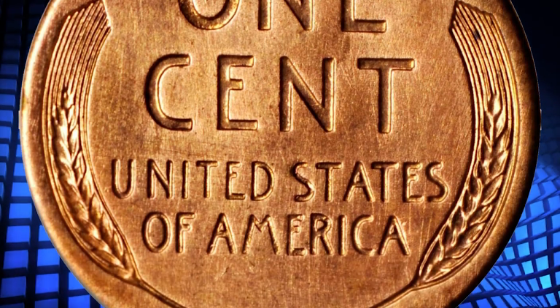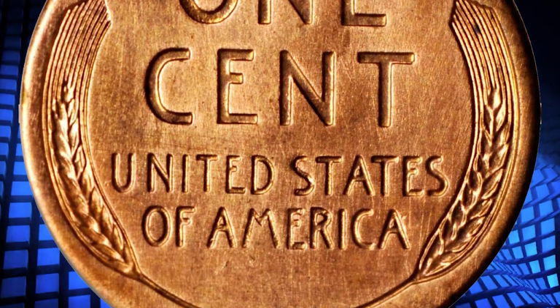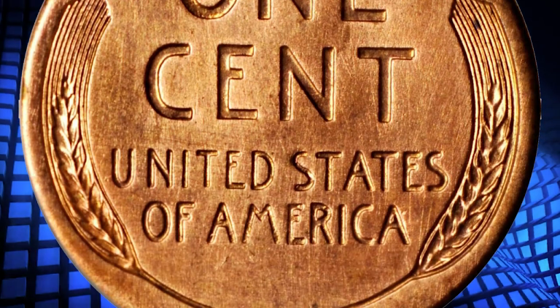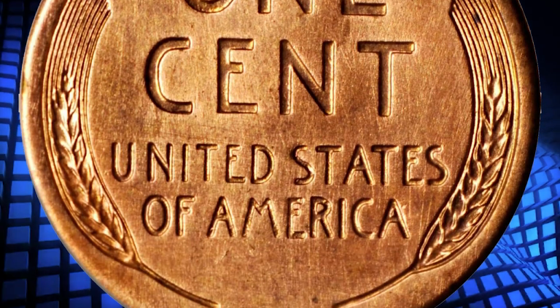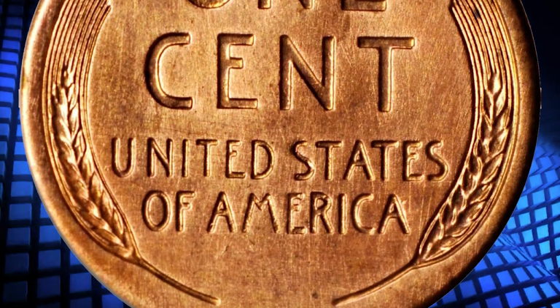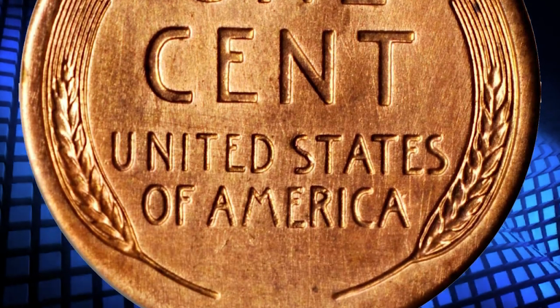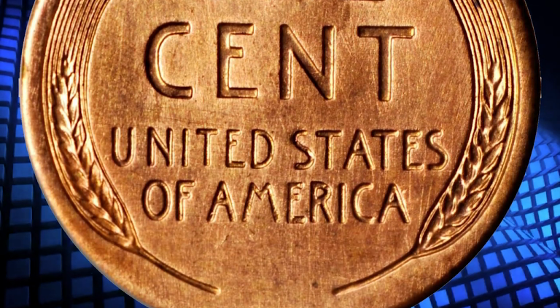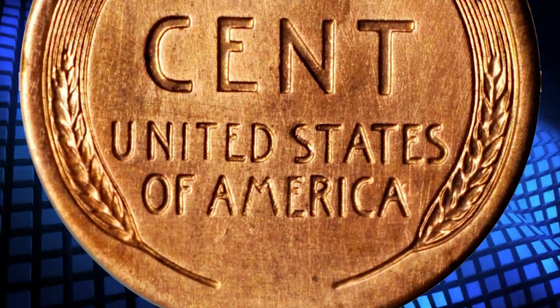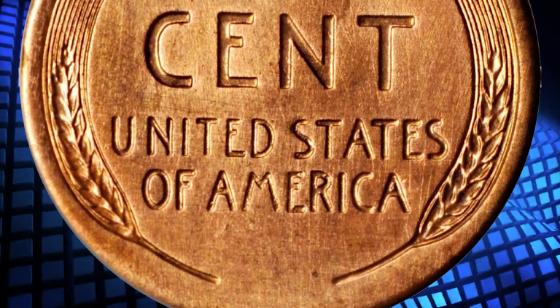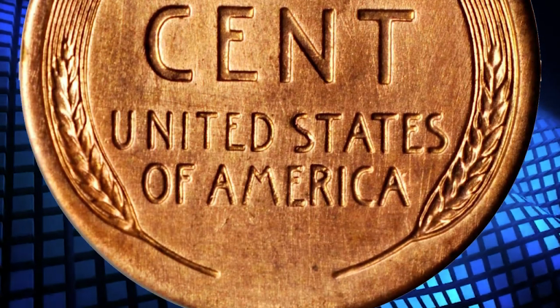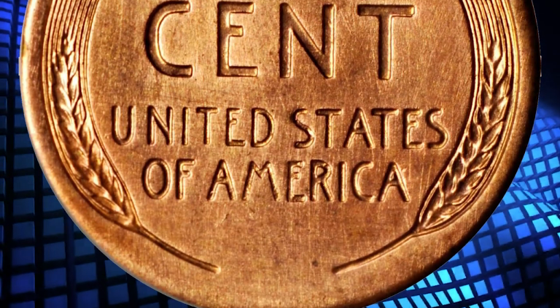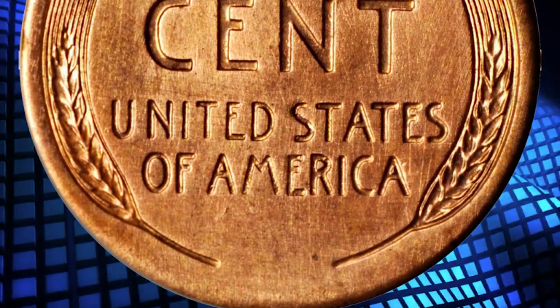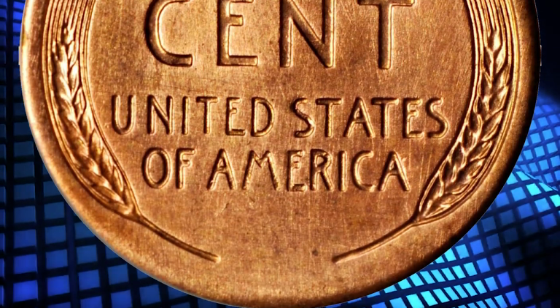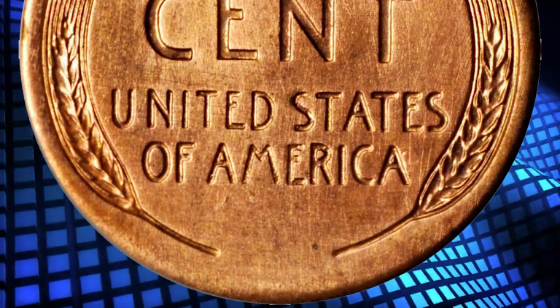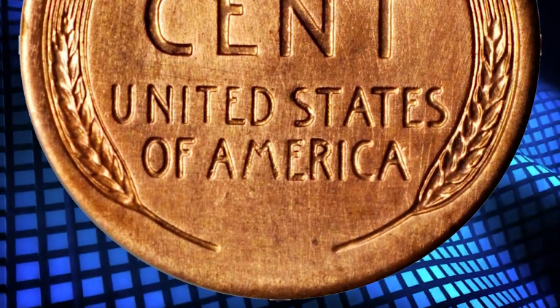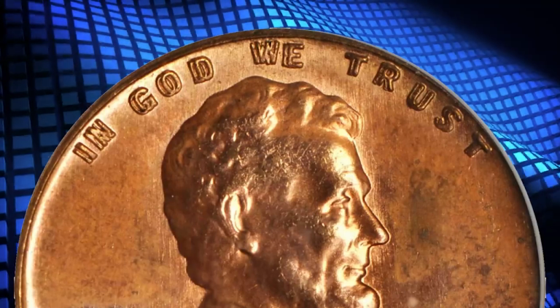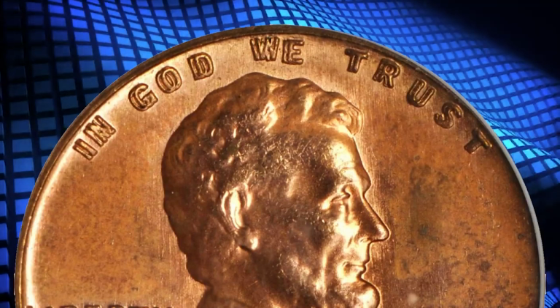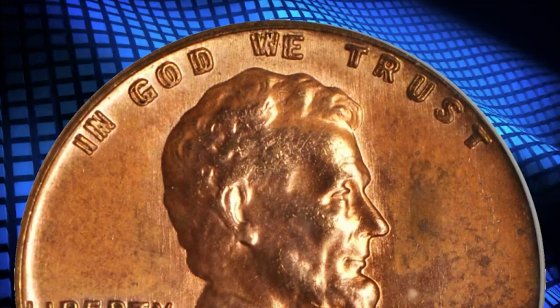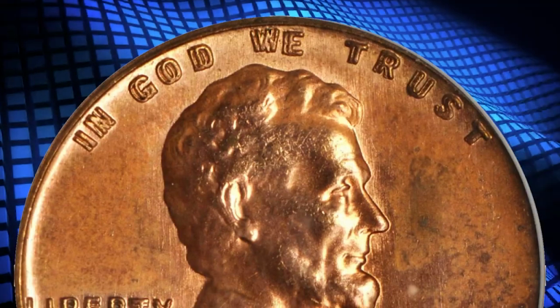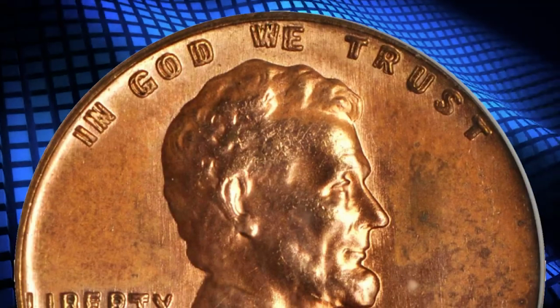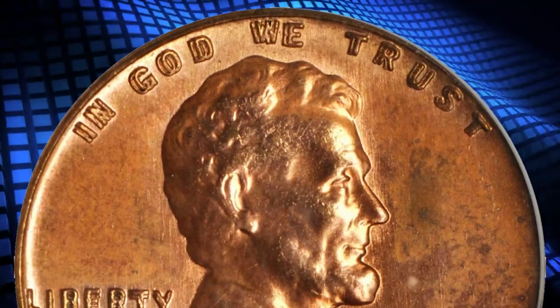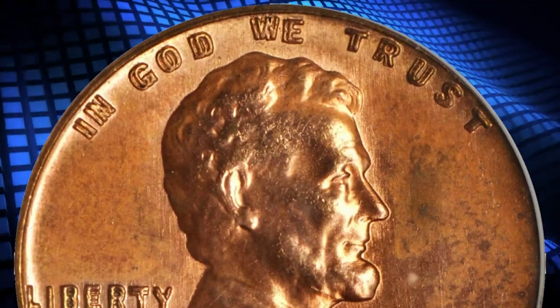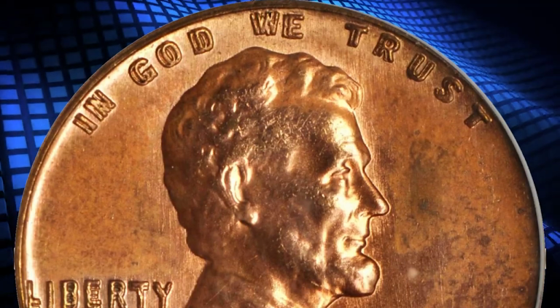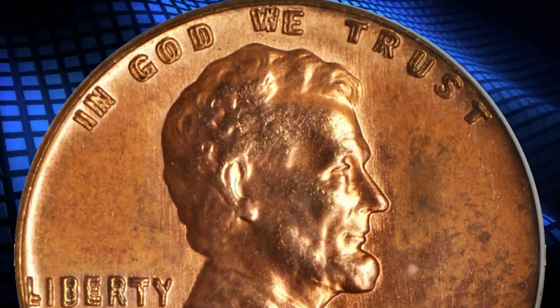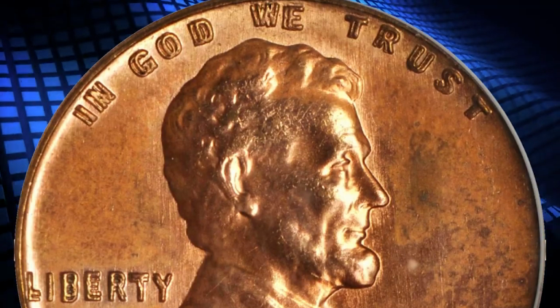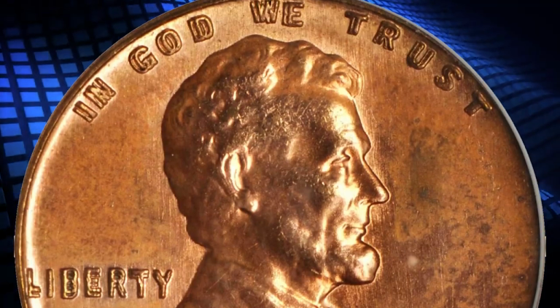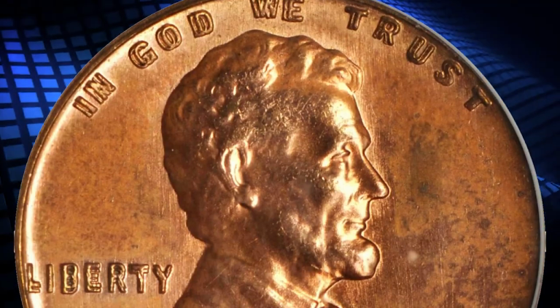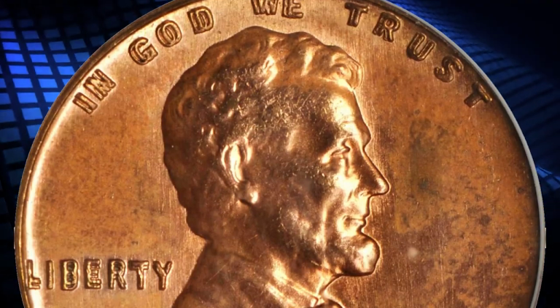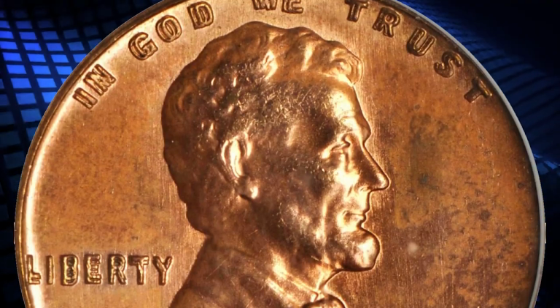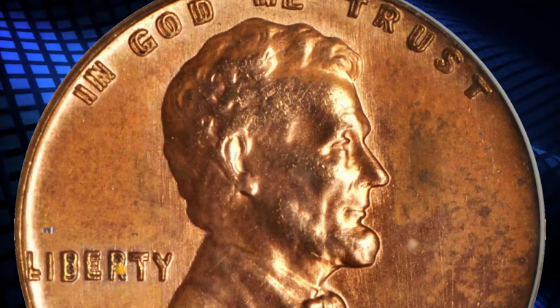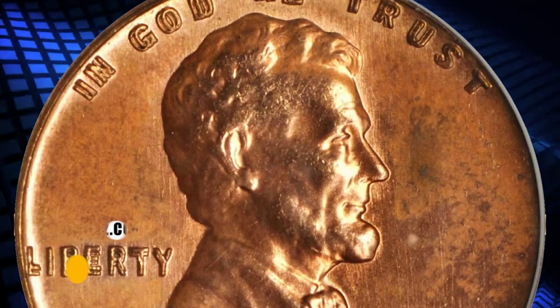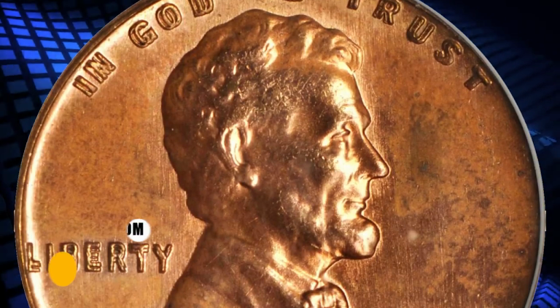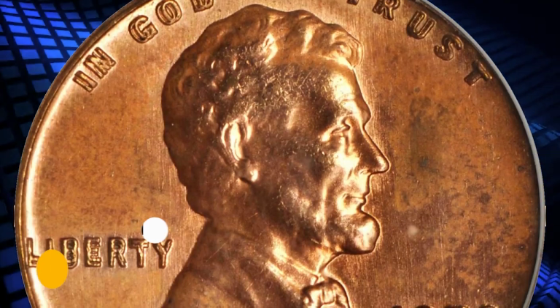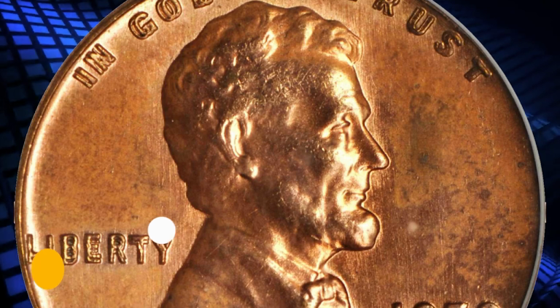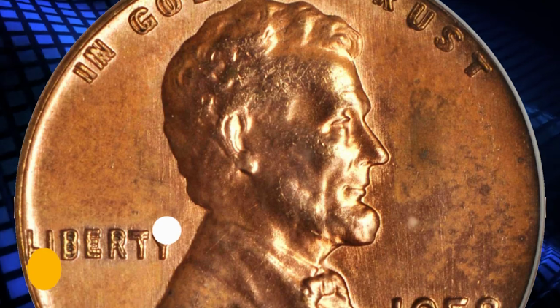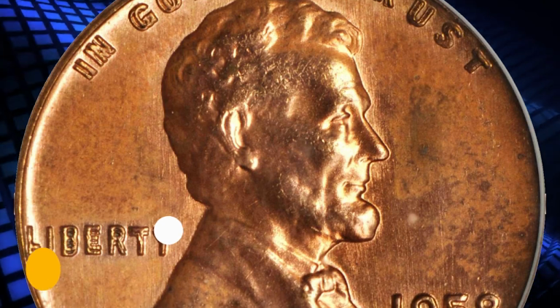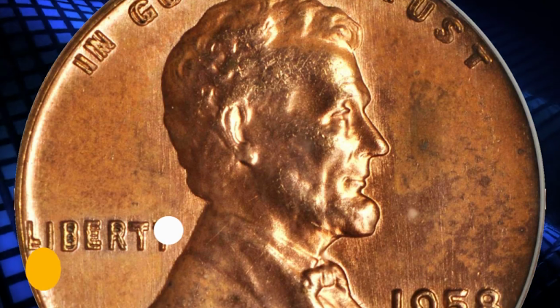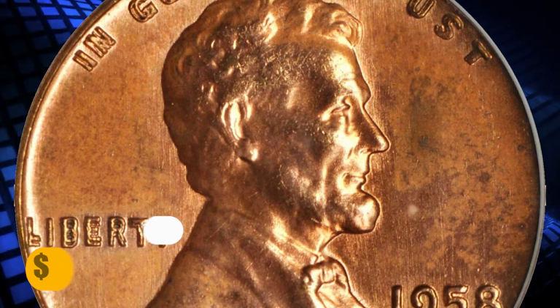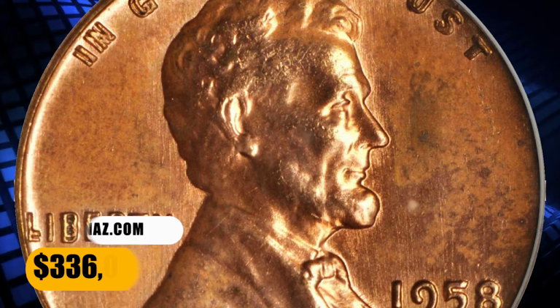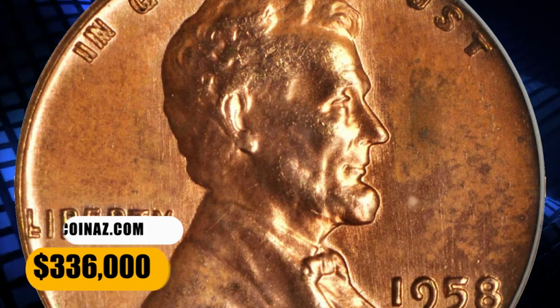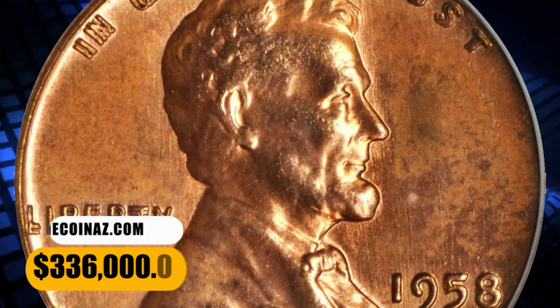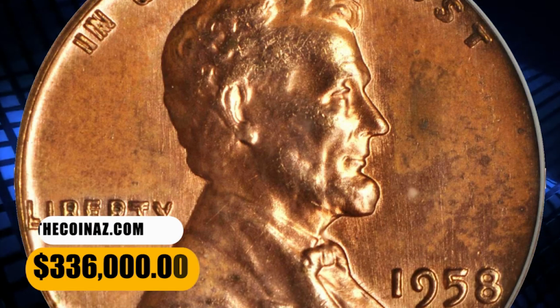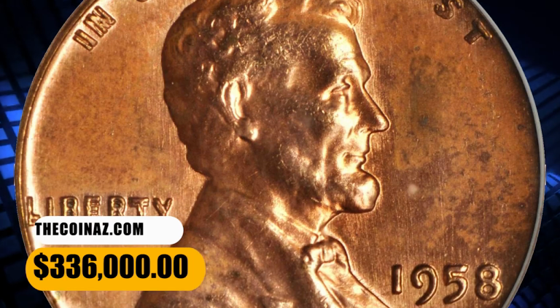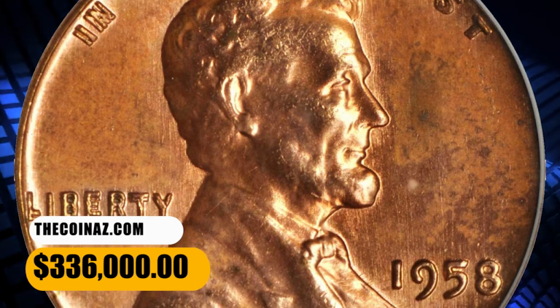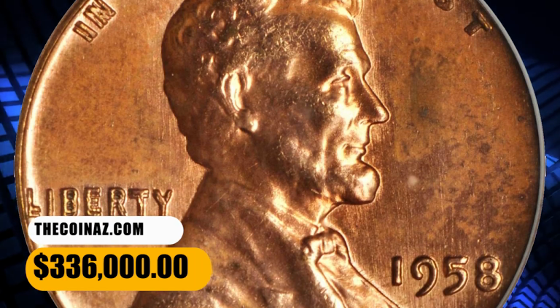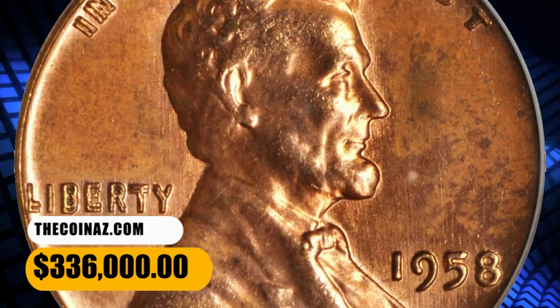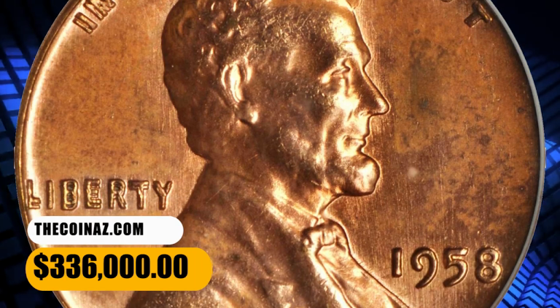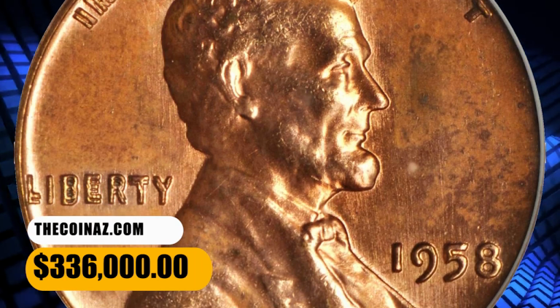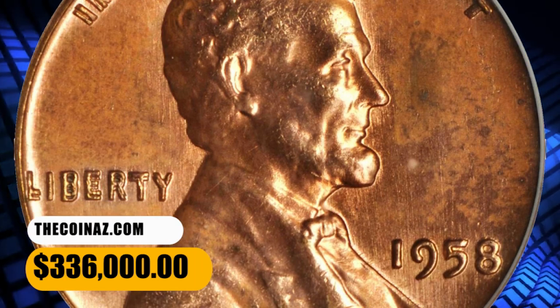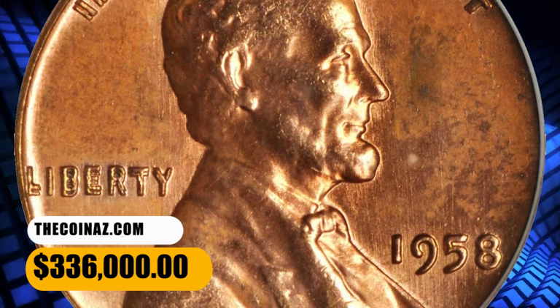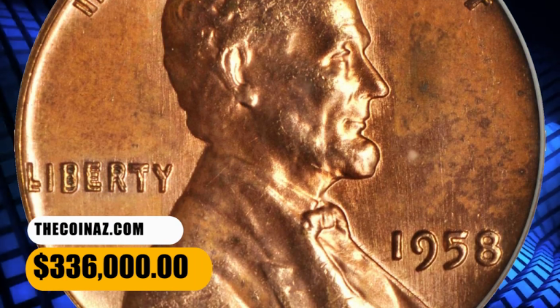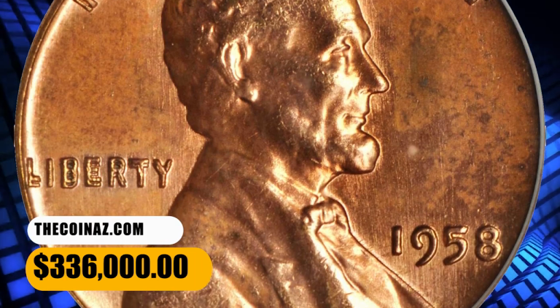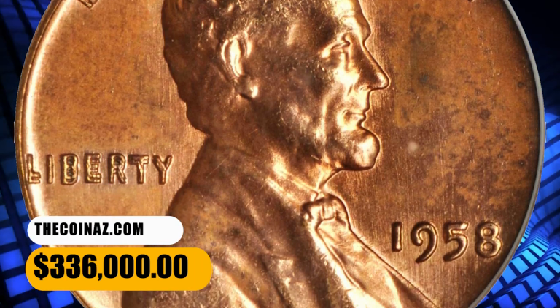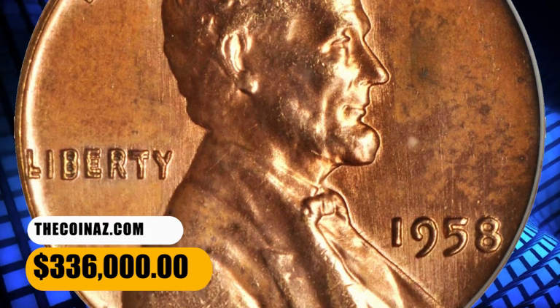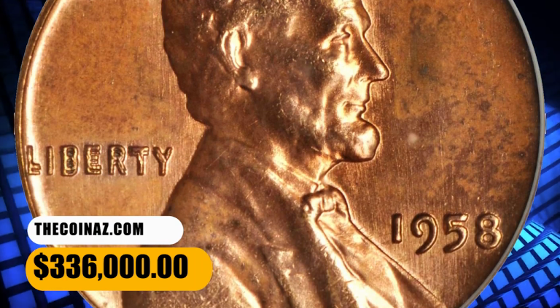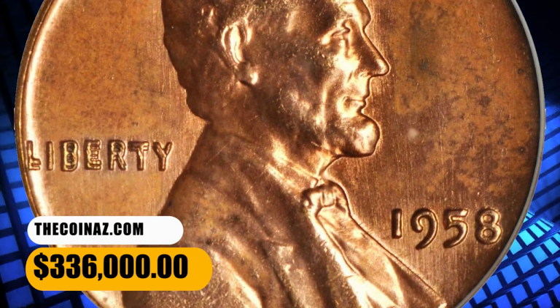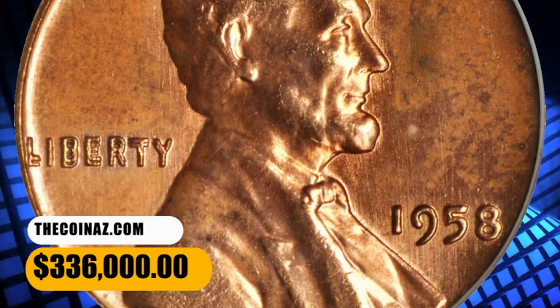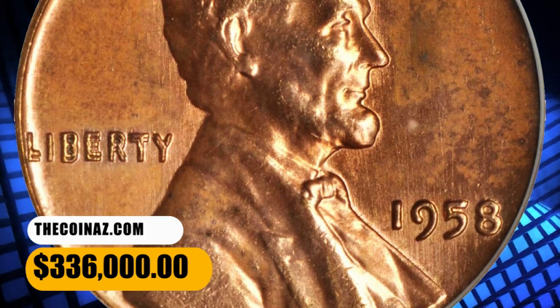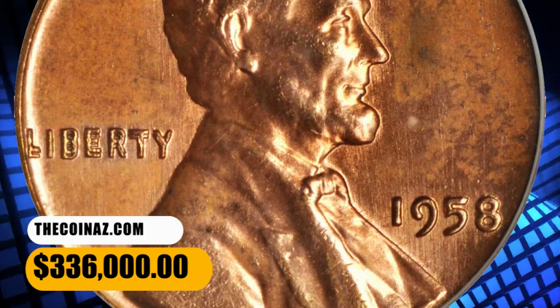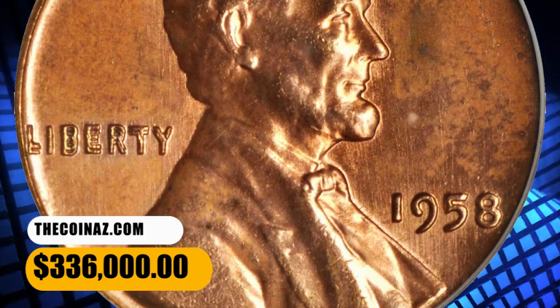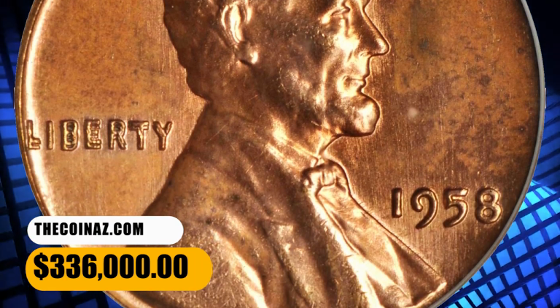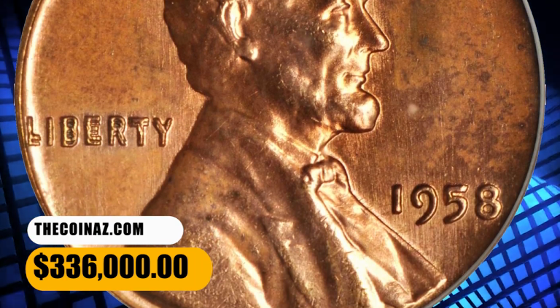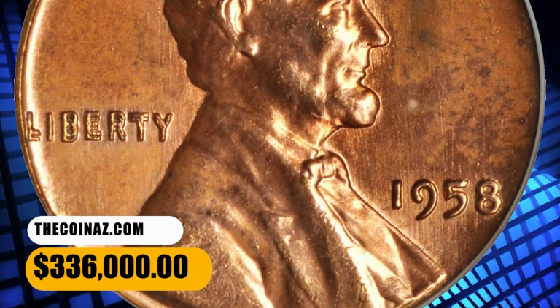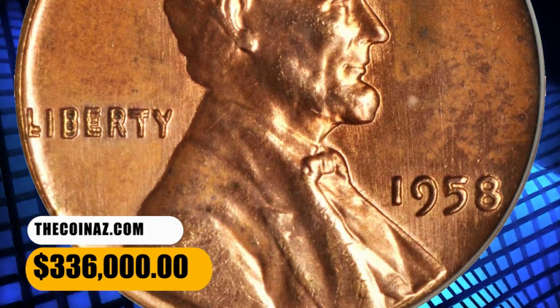The spread on the lettering rivals that of the famous 1955 and 1972 Double Die Obverse cents, although the extreme rarity of the 1958 Double Die Obverse means that this variety is less well known than those others.